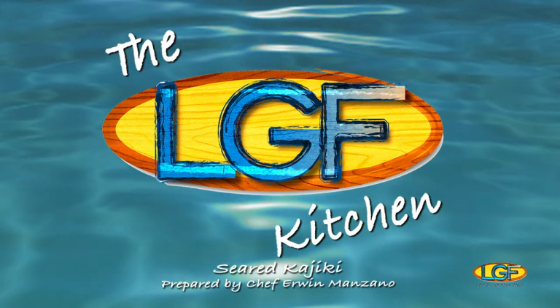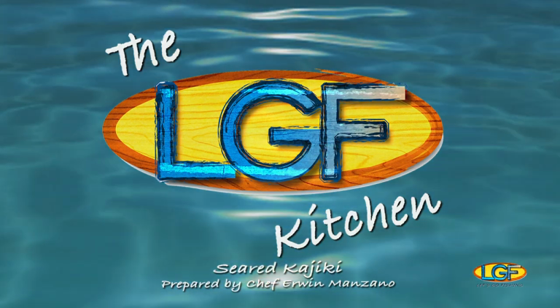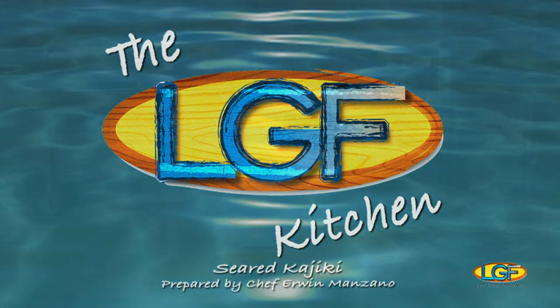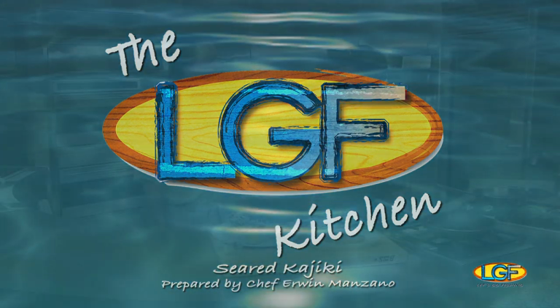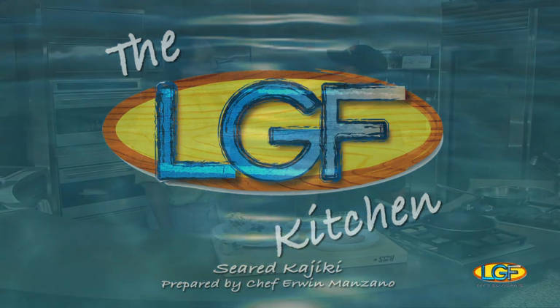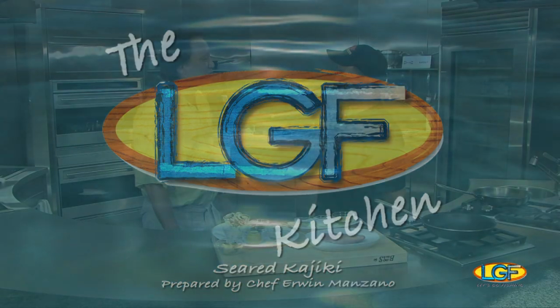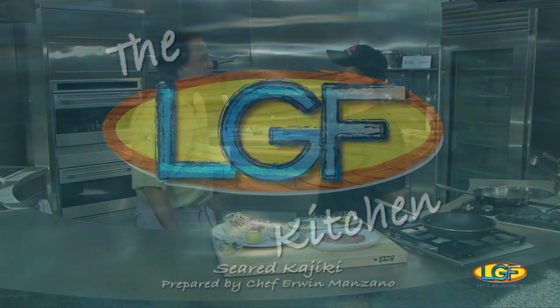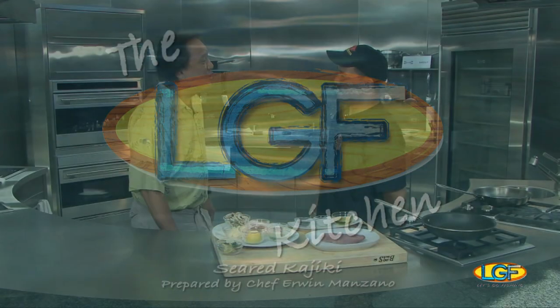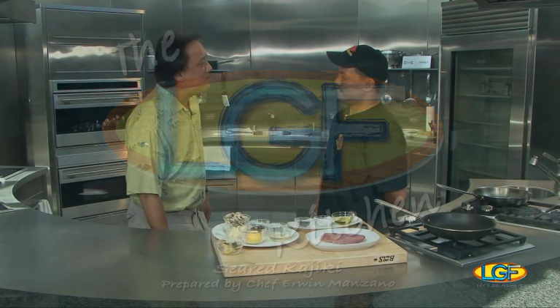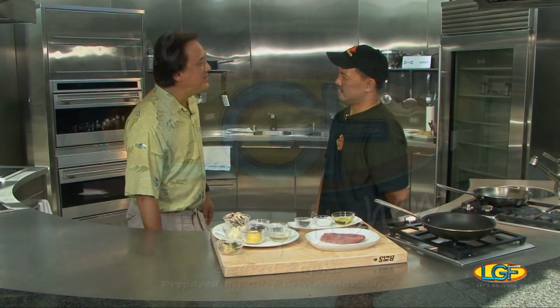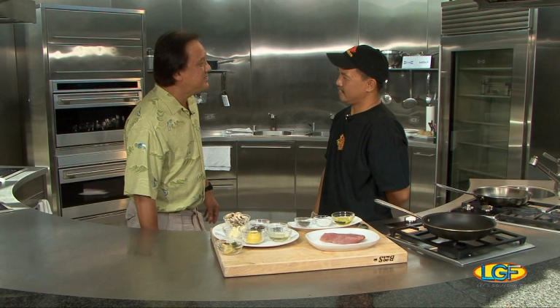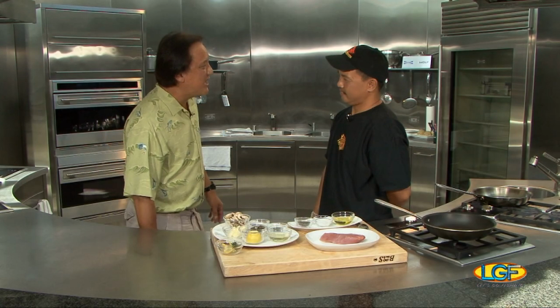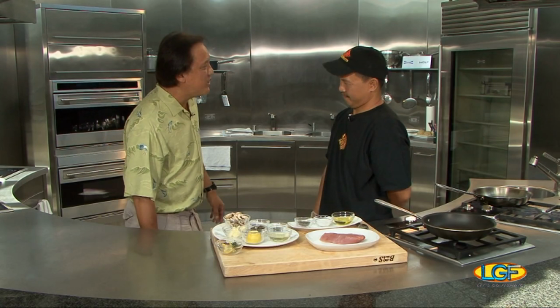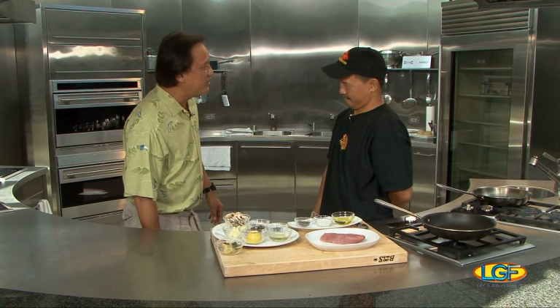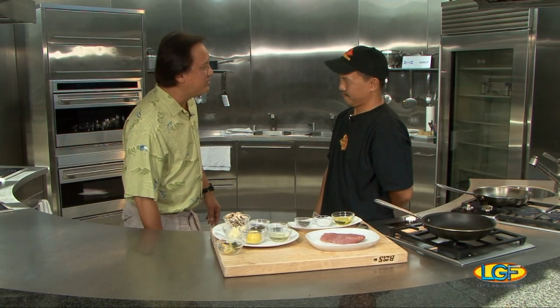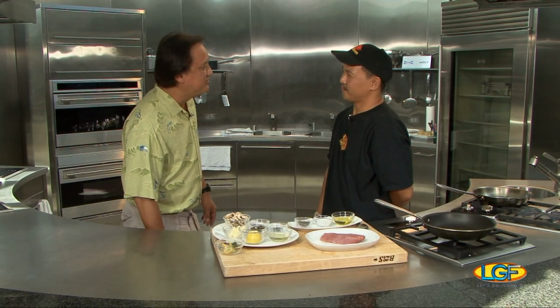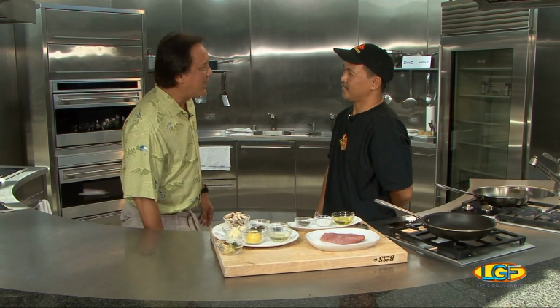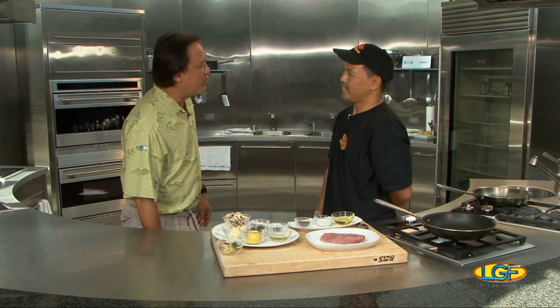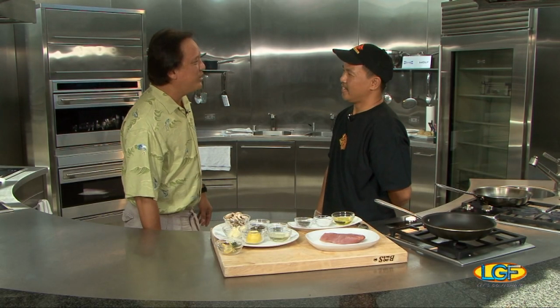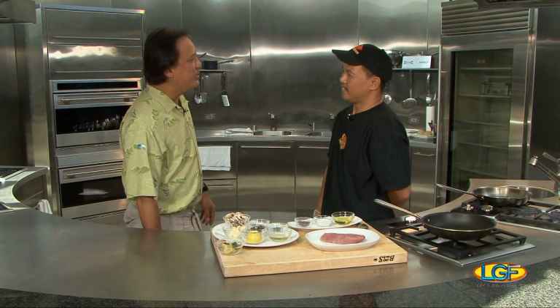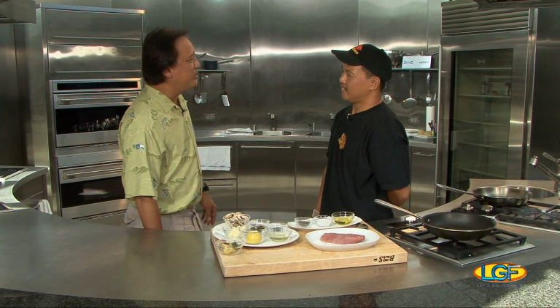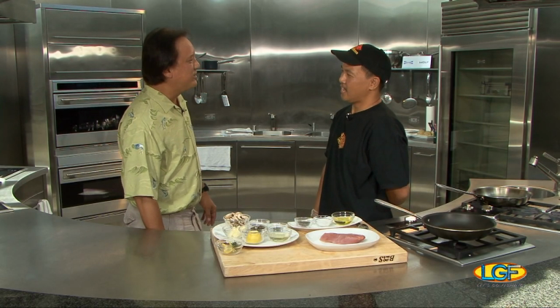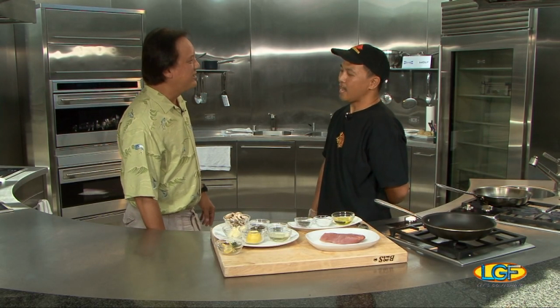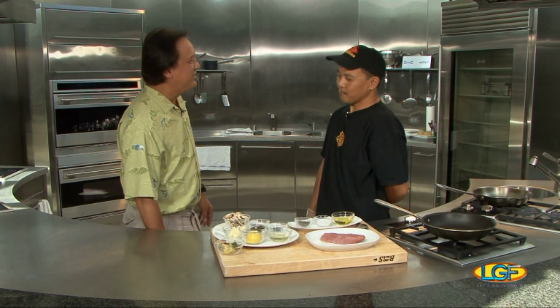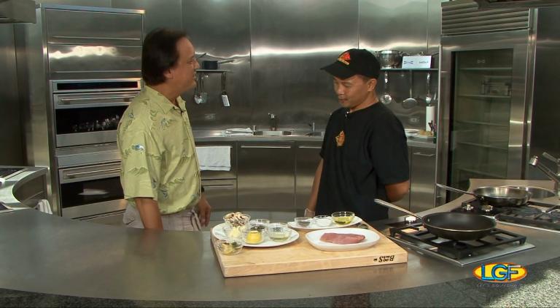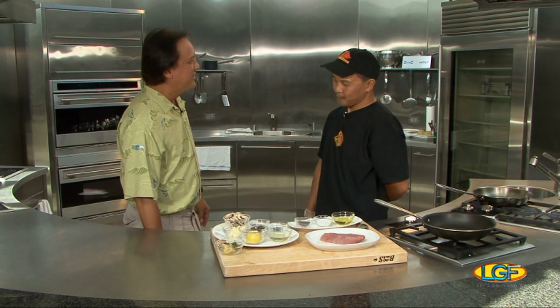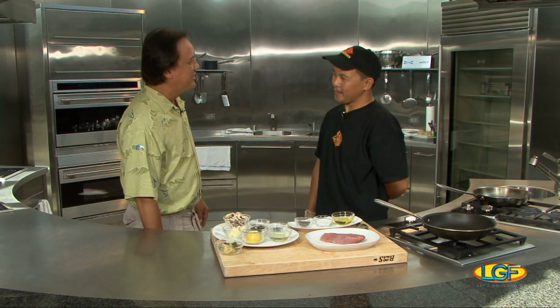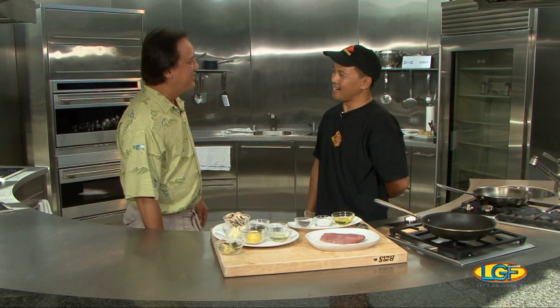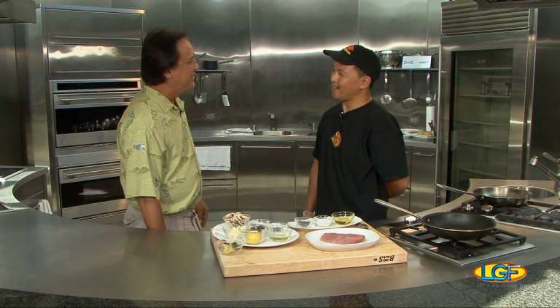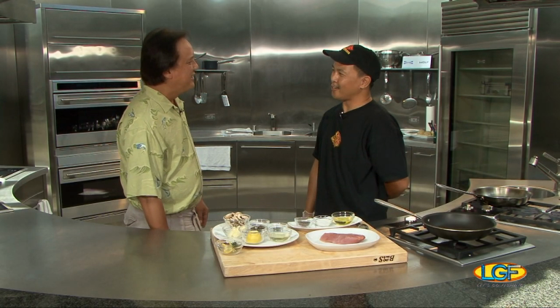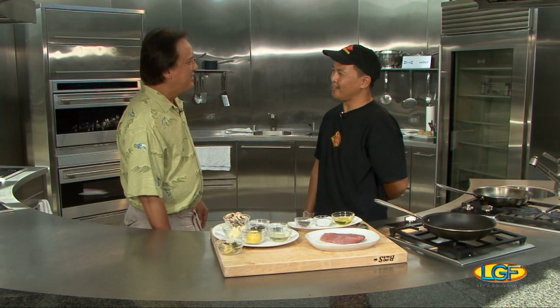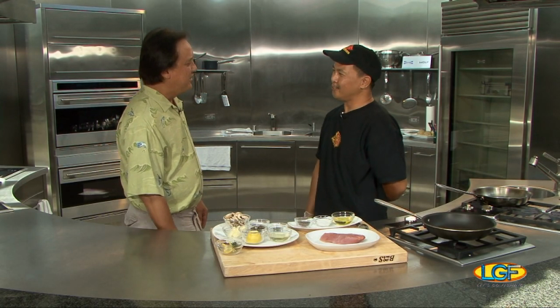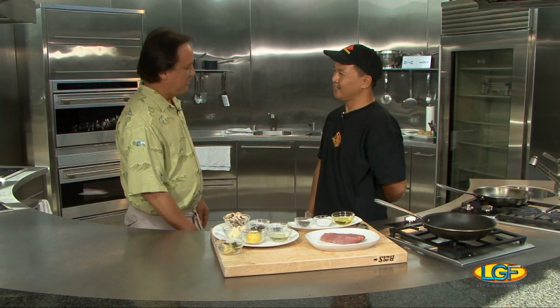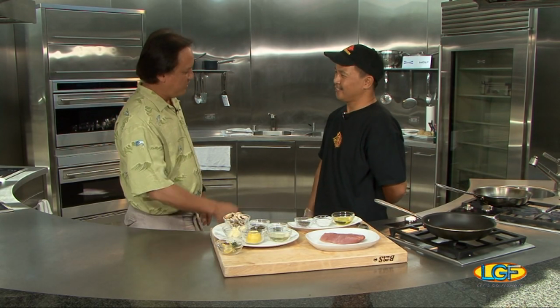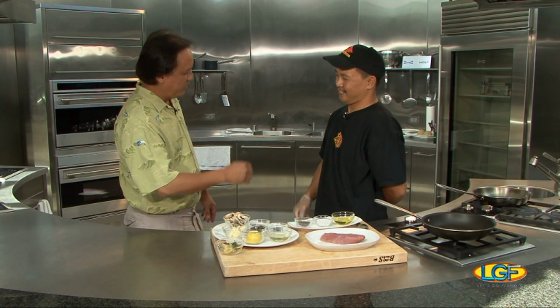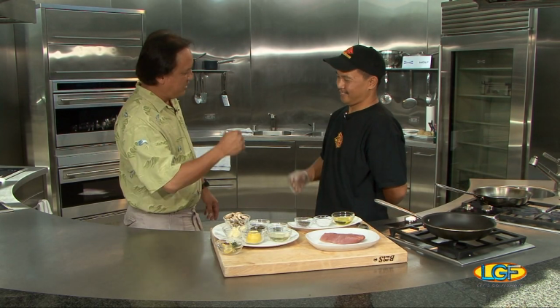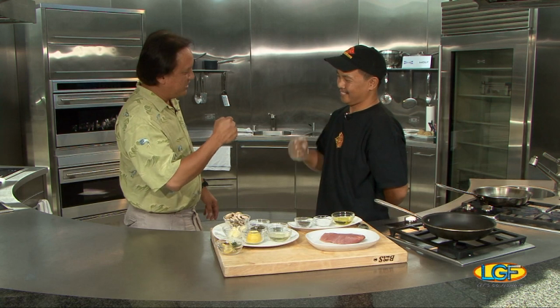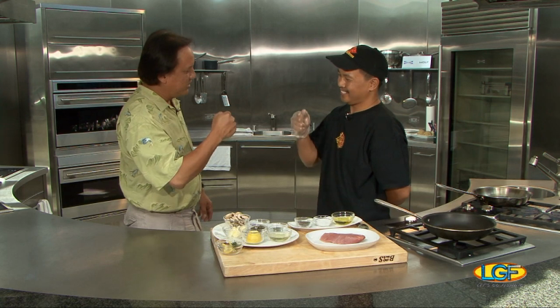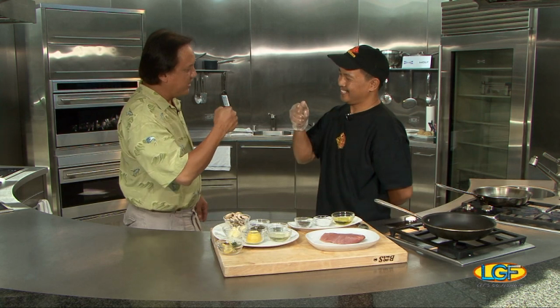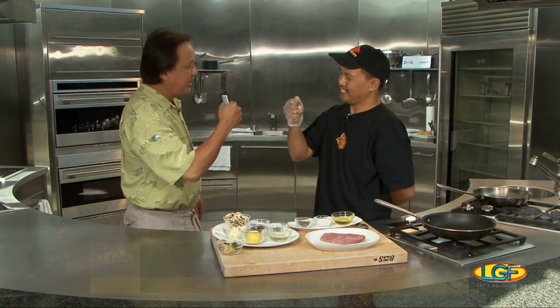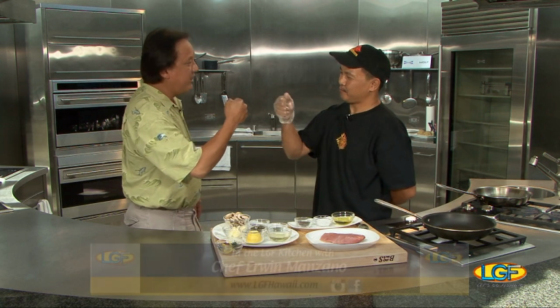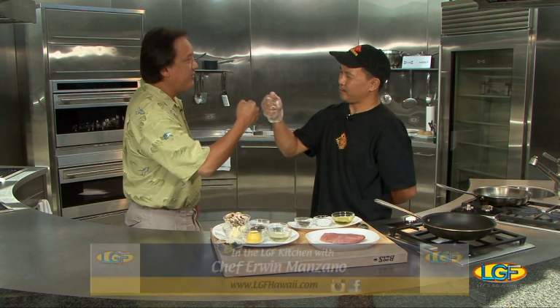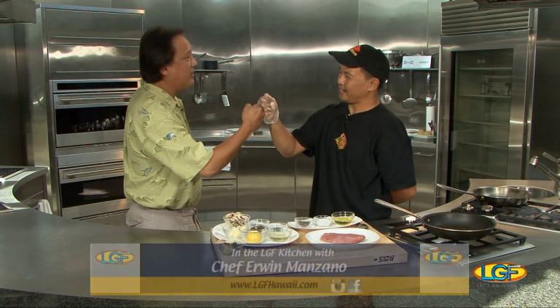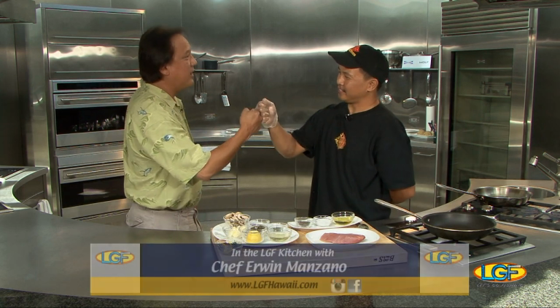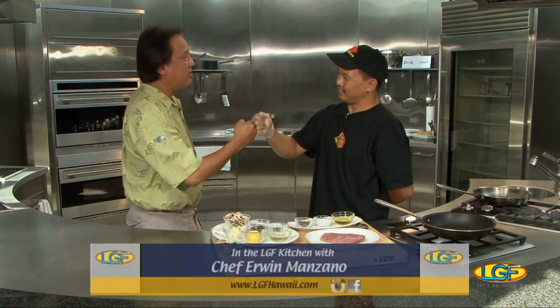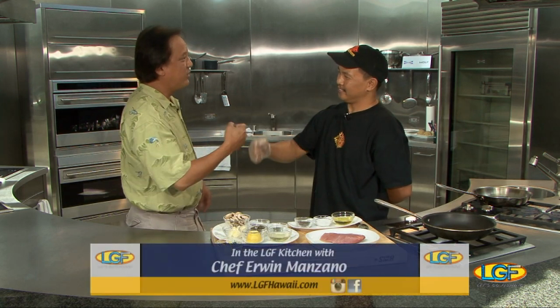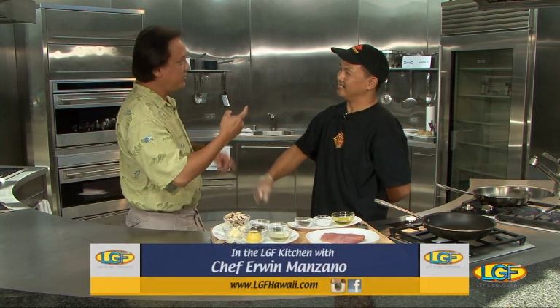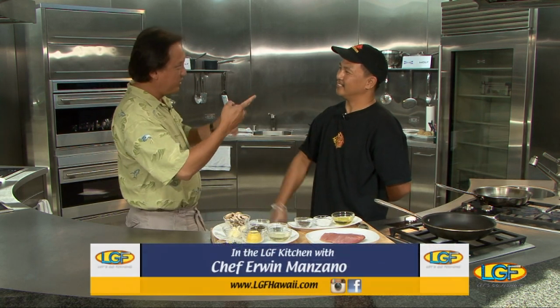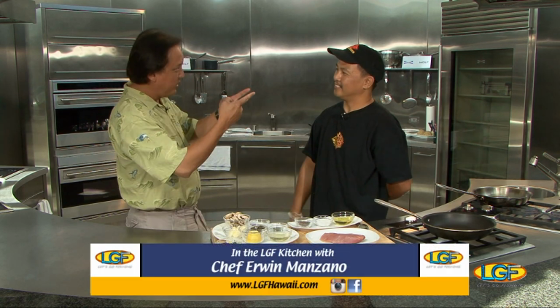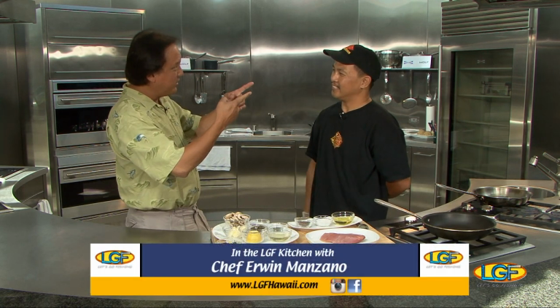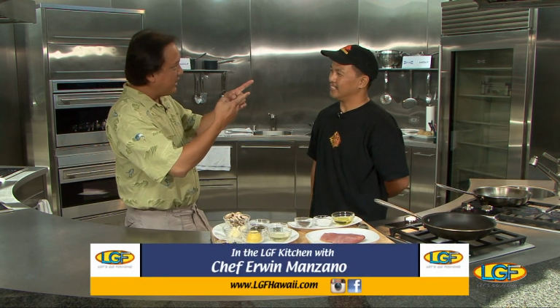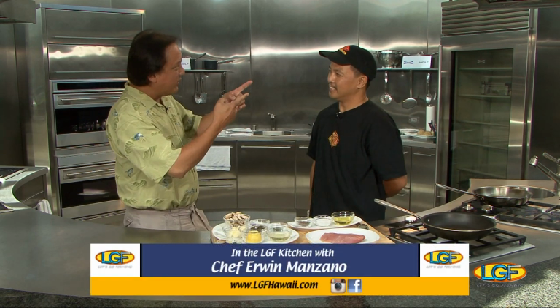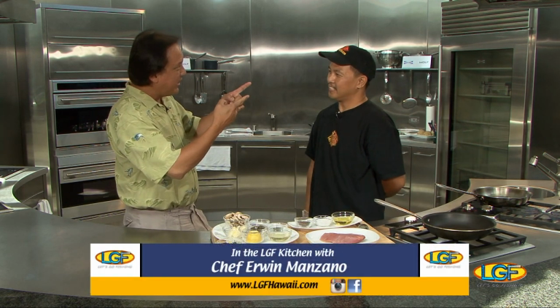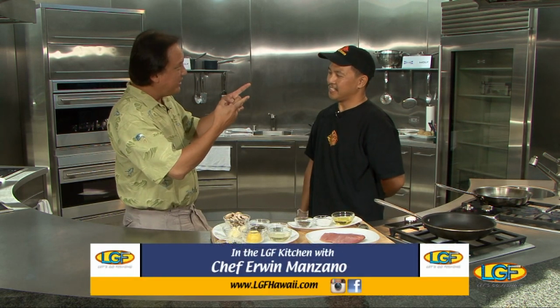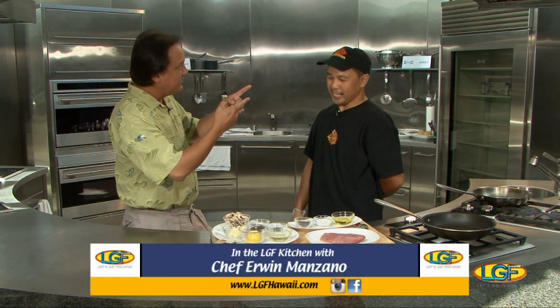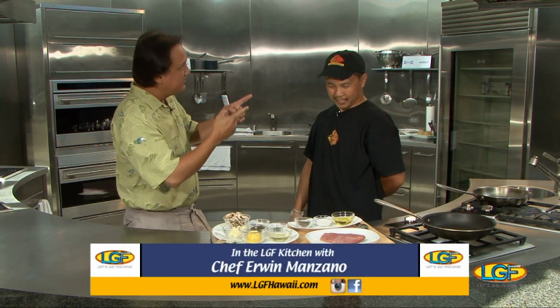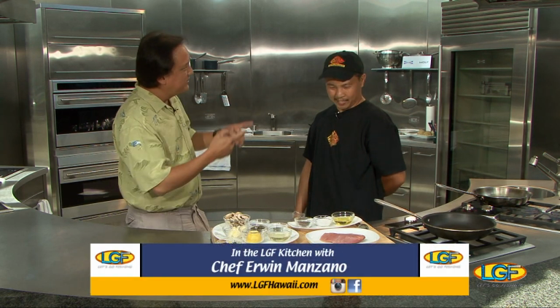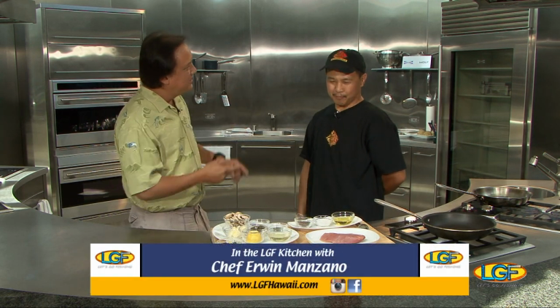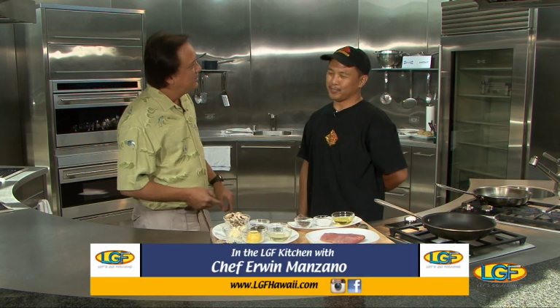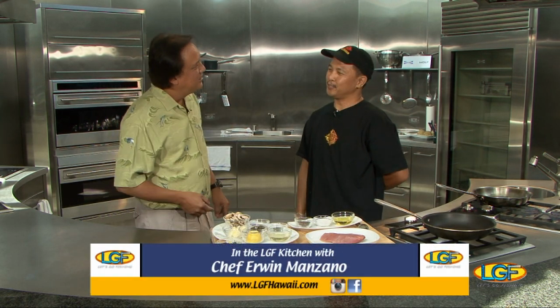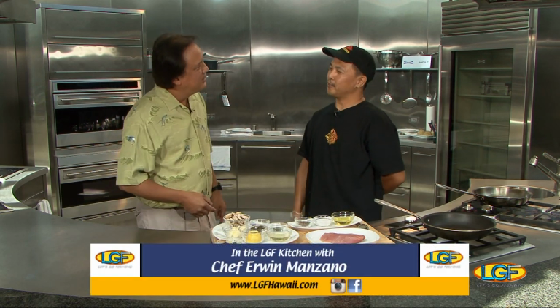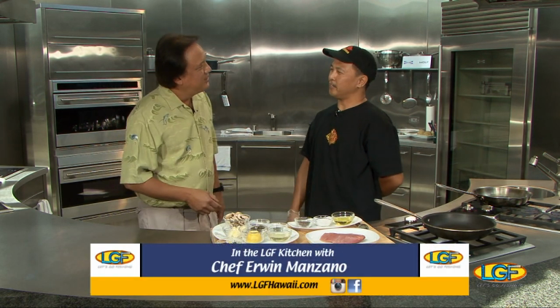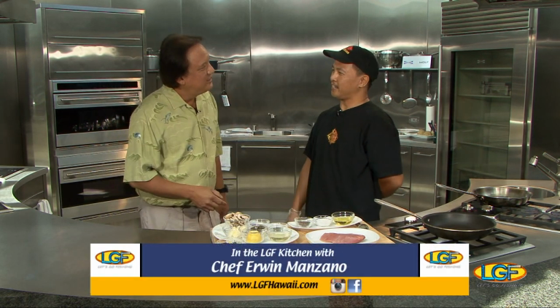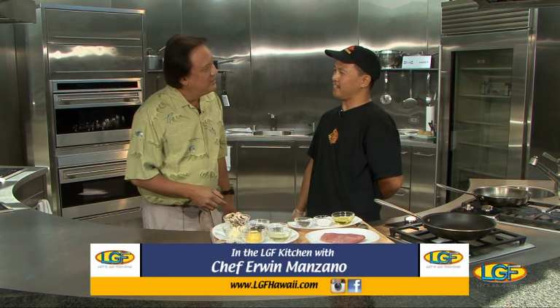Hey Chef Erwin Manzano, how are you? I'm good Ben, how are you? Real good. Good to grill now, right? Yes, I'm good to grill now.